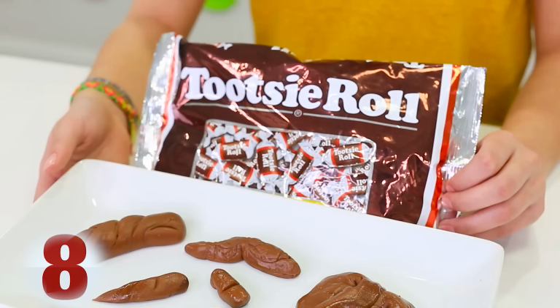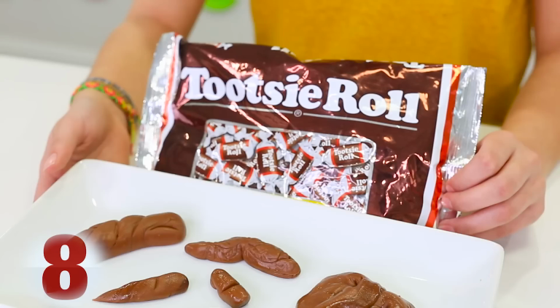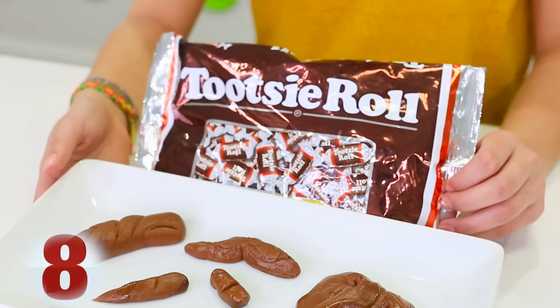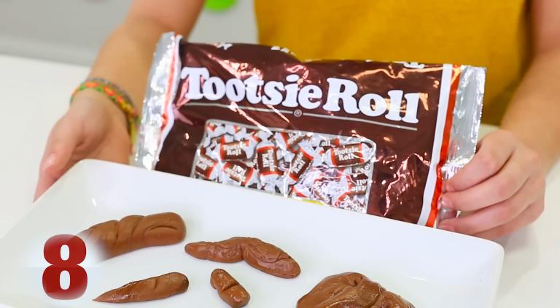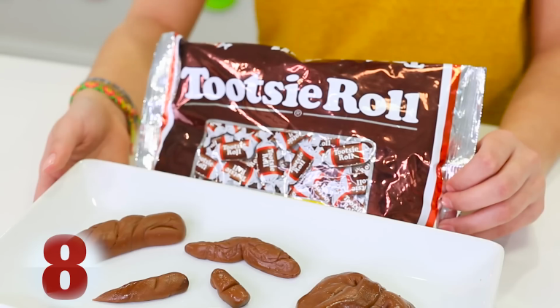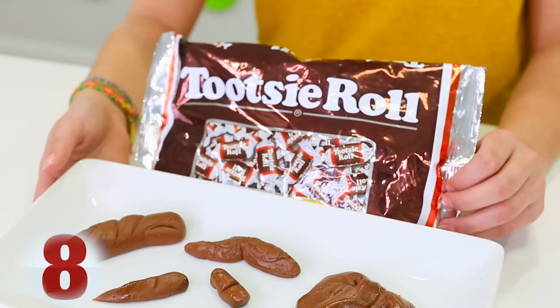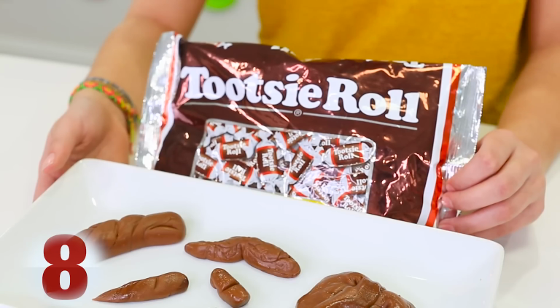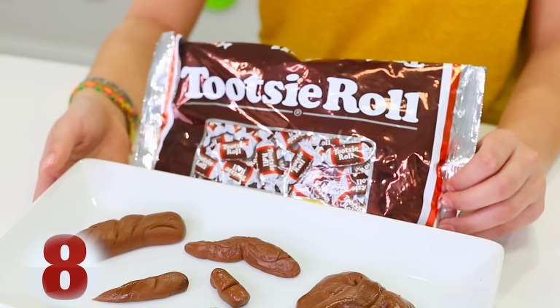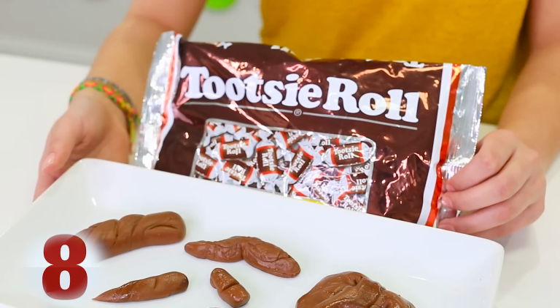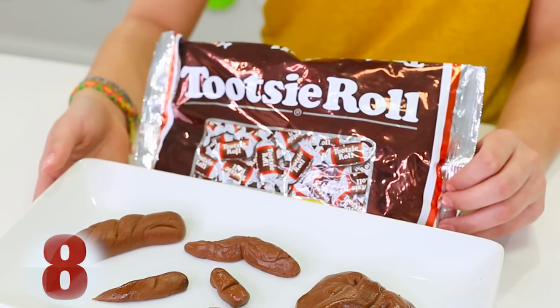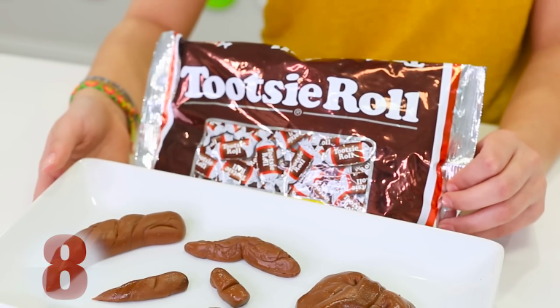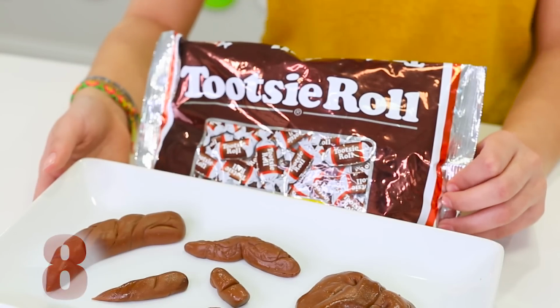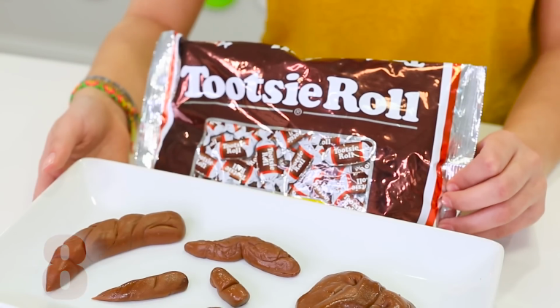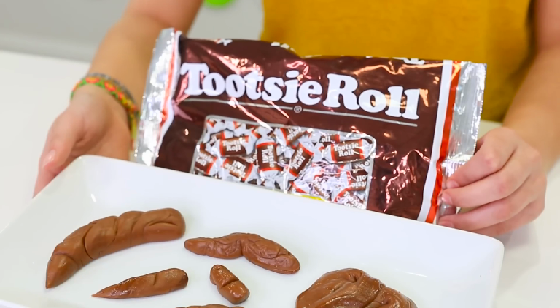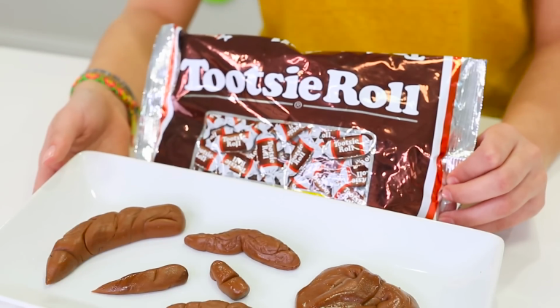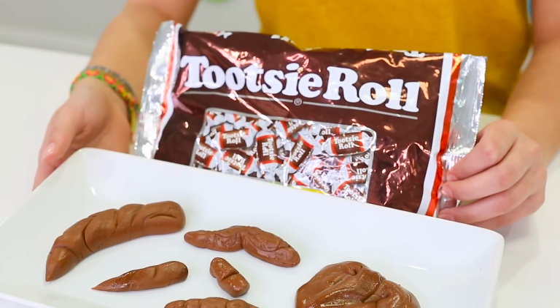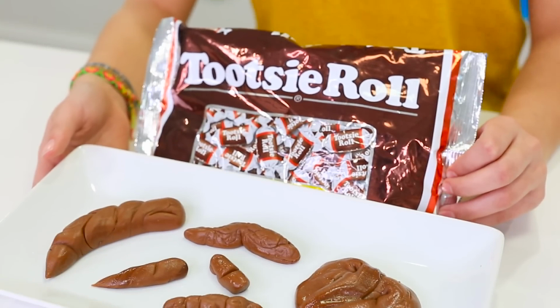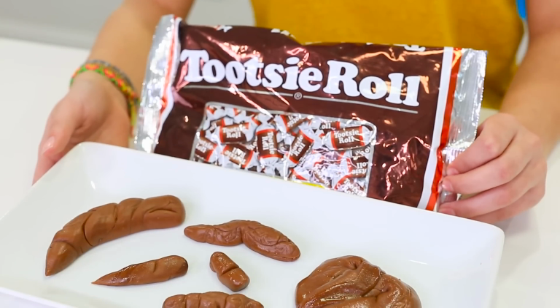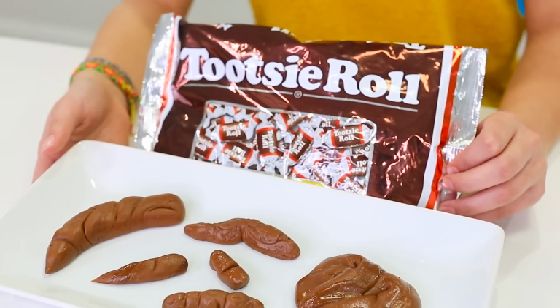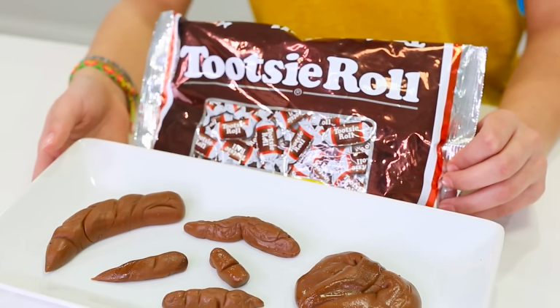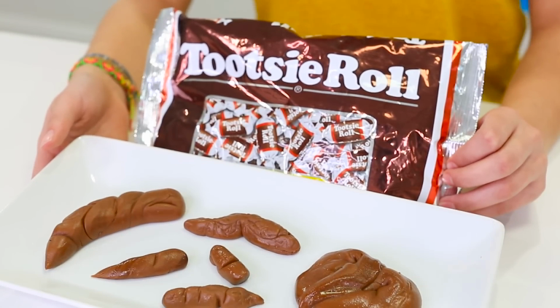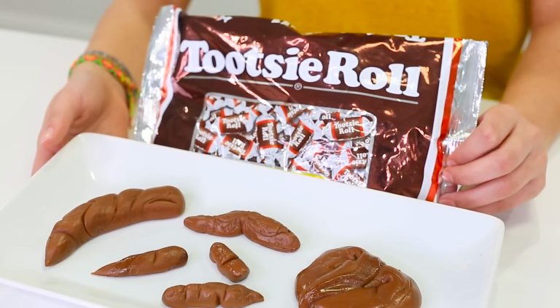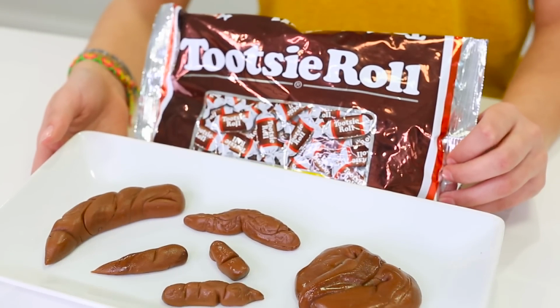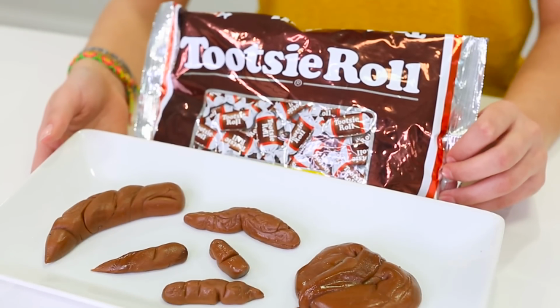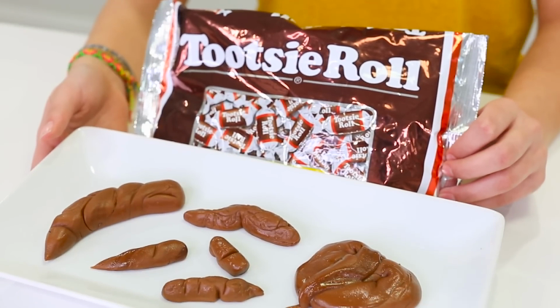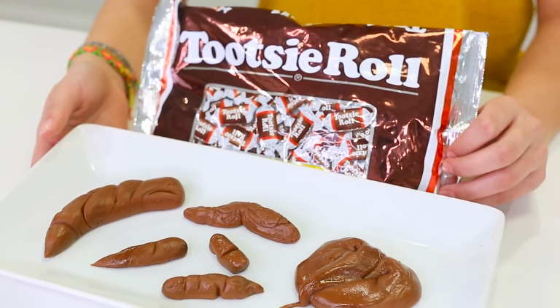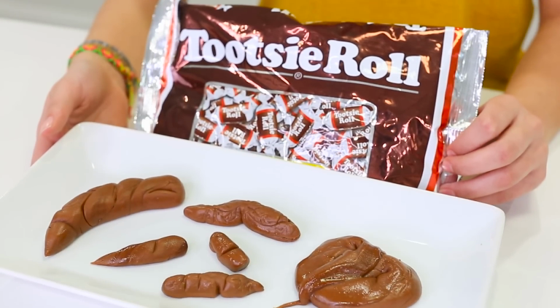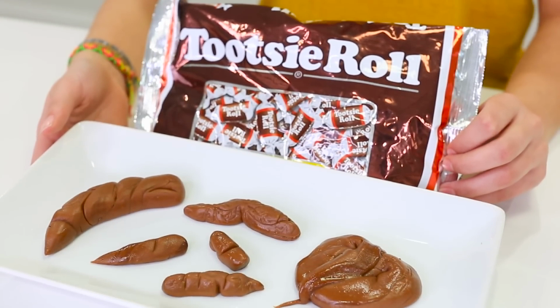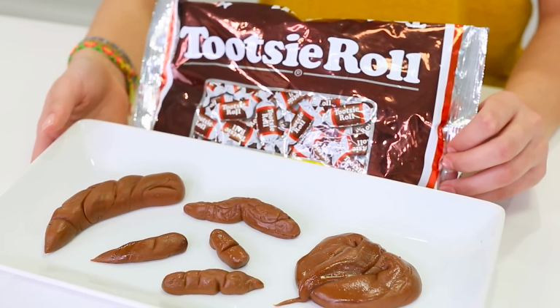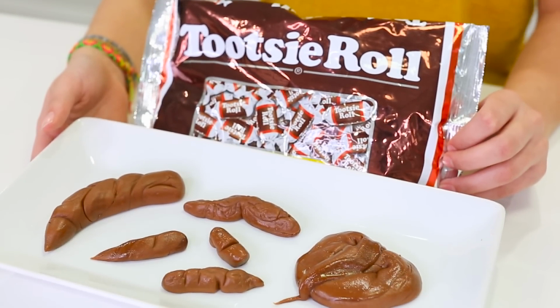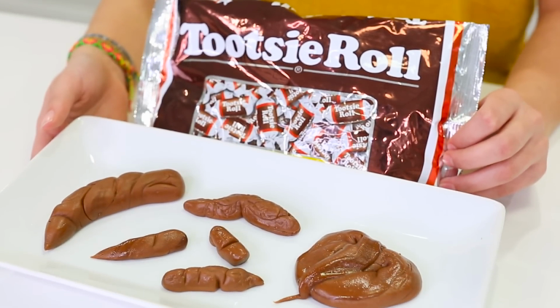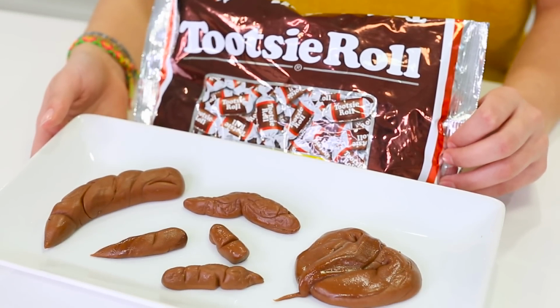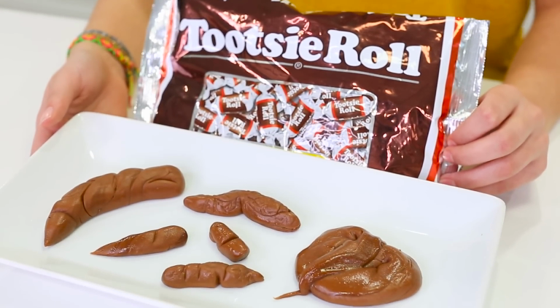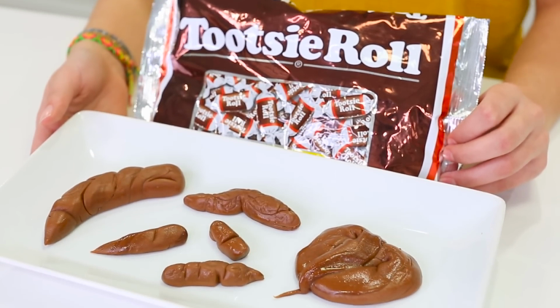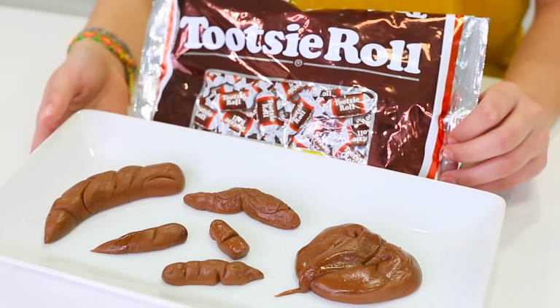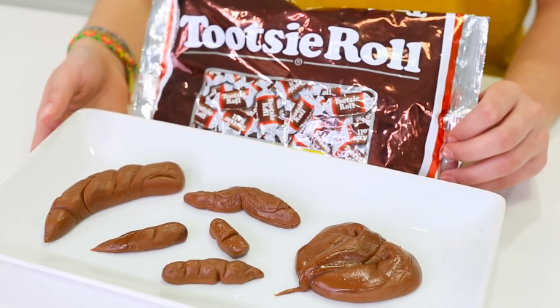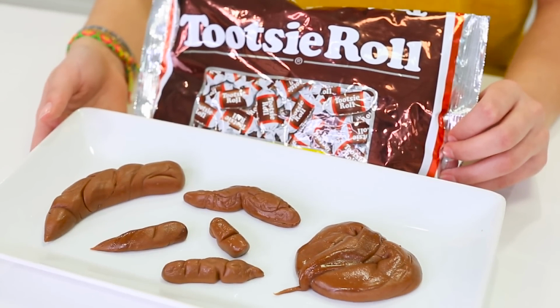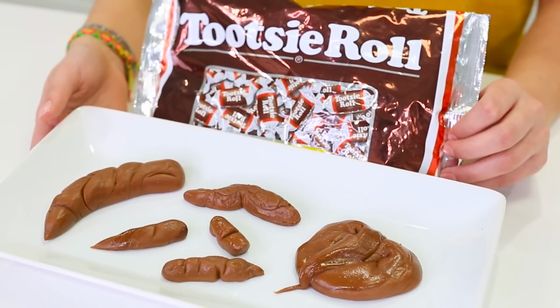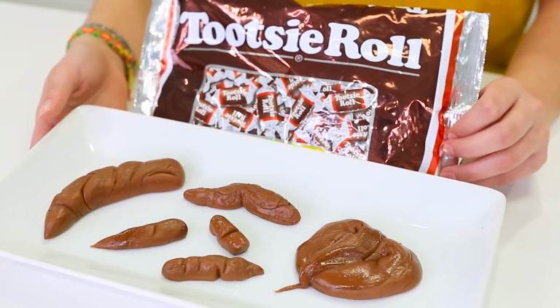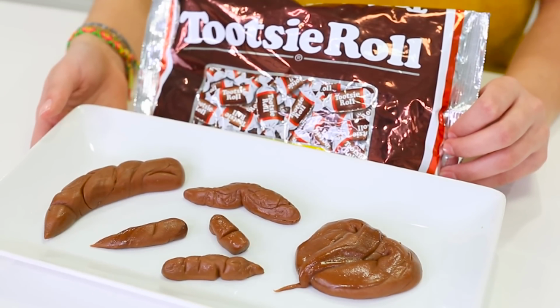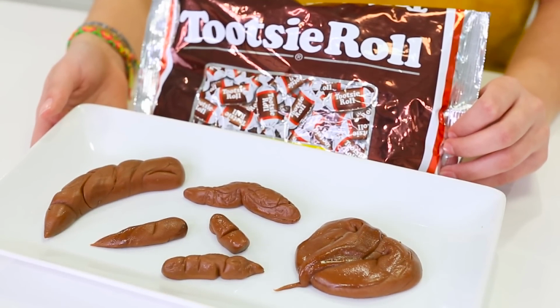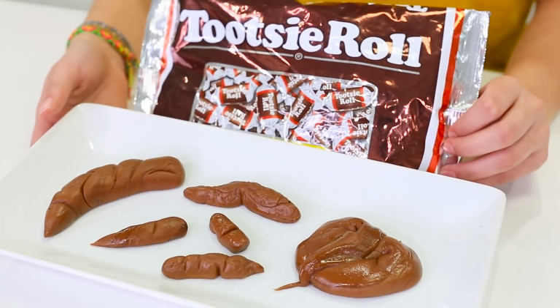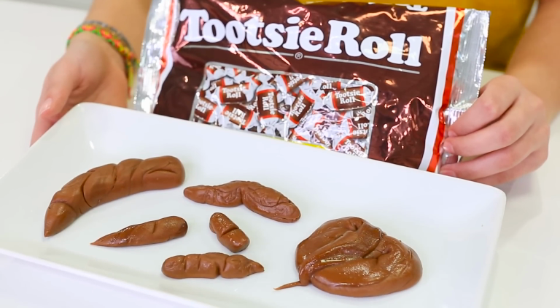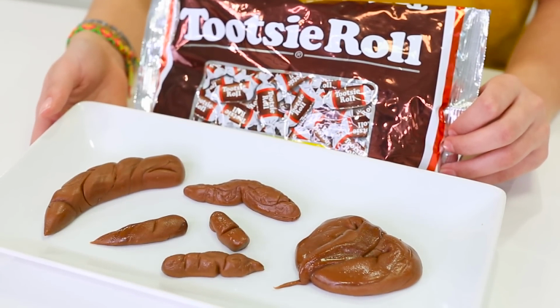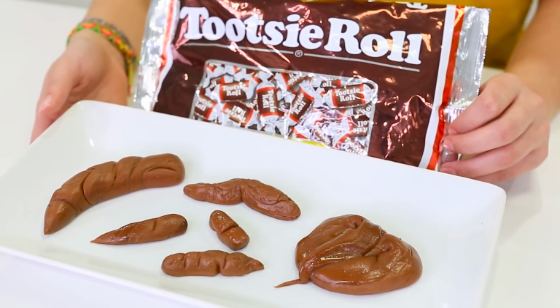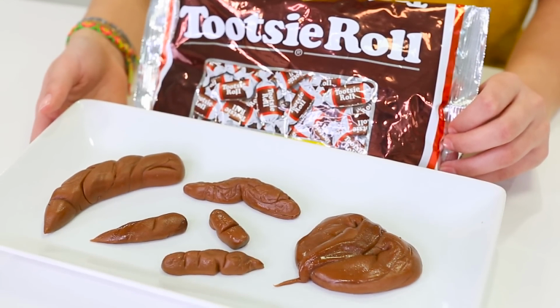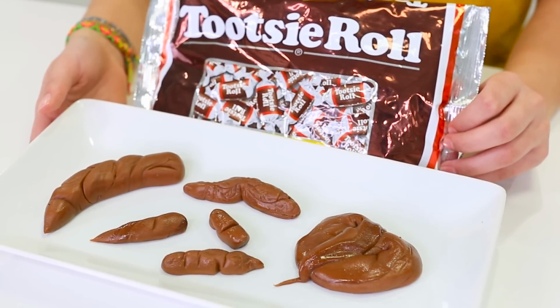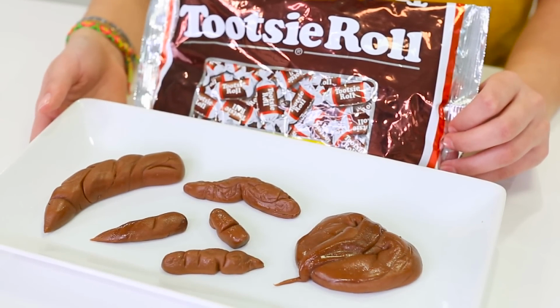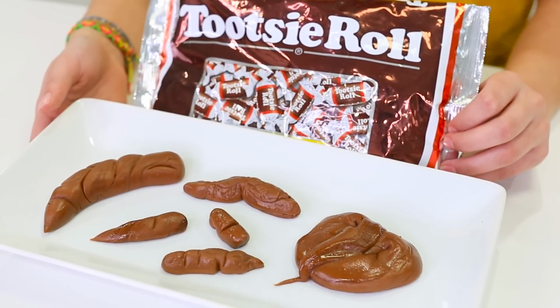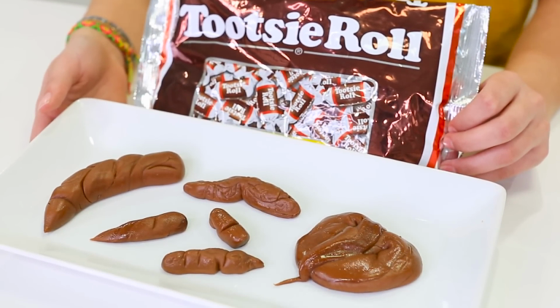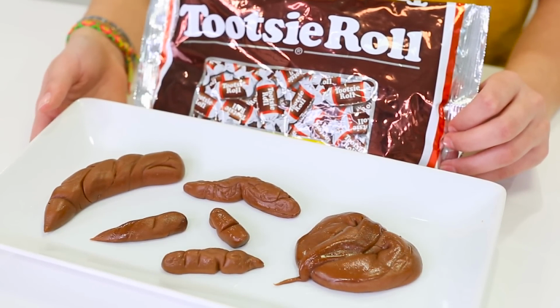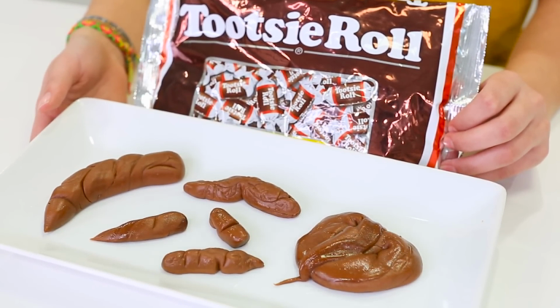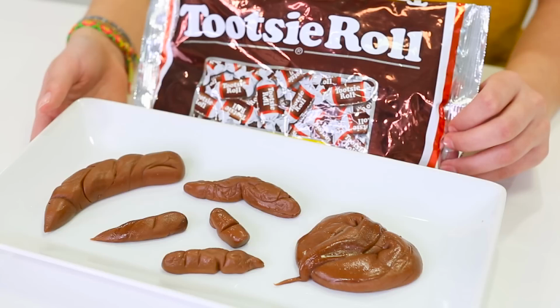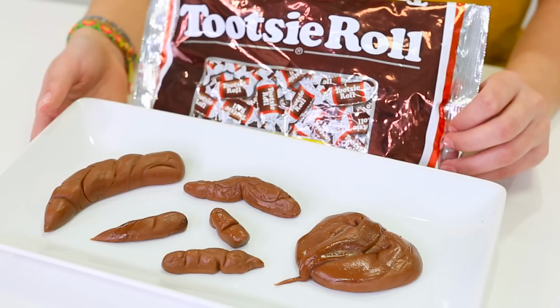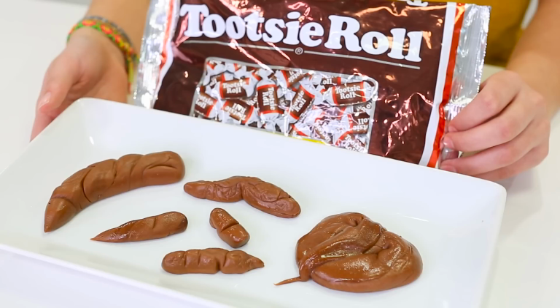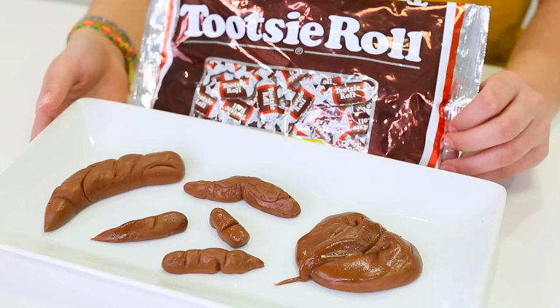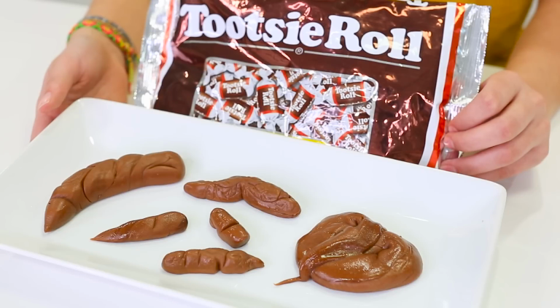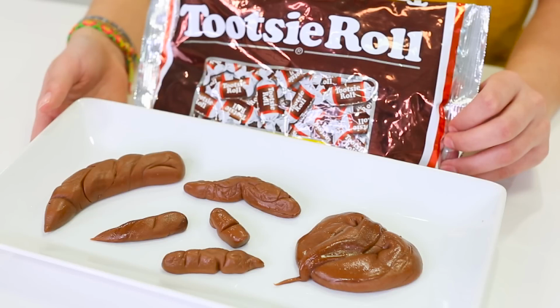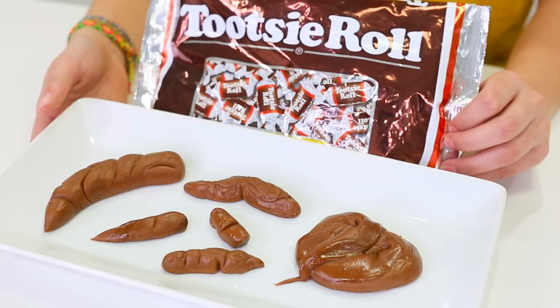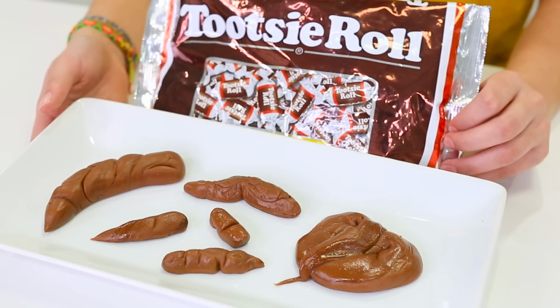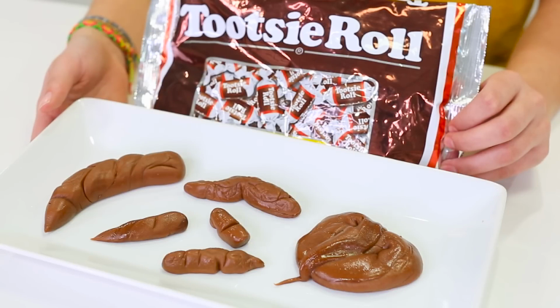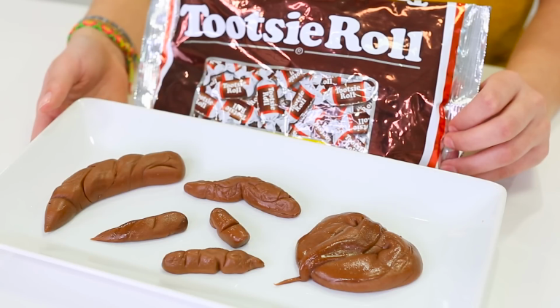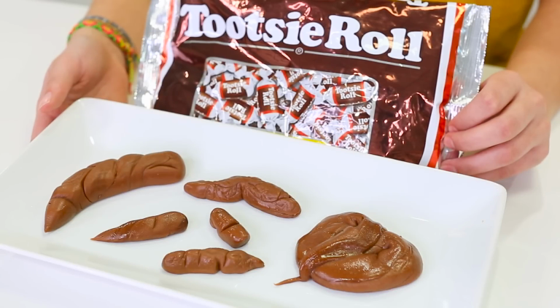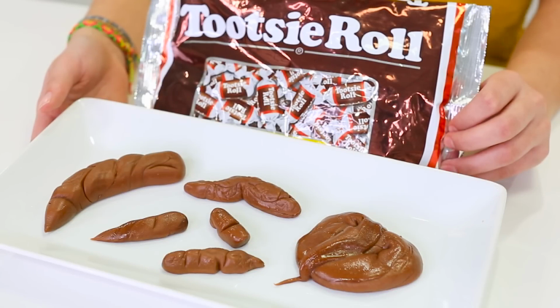In this next prank, we will be making fake poop. All you need is Tootsie Rolls and a microwave. You just pop them in the microwave and let them melt for a few seconds, and then you mold them into your desired poop shape.